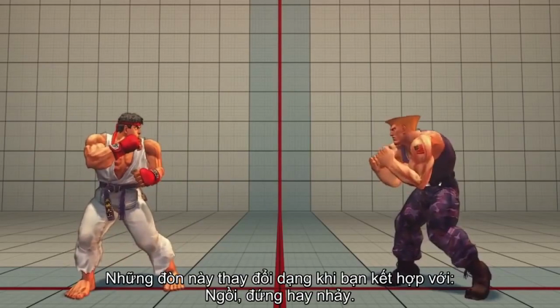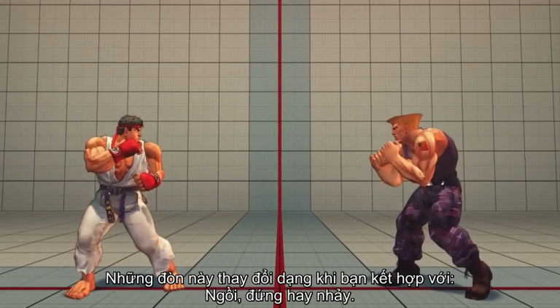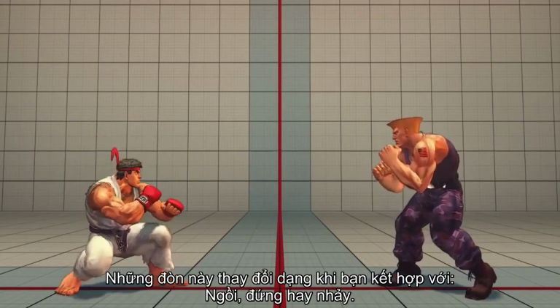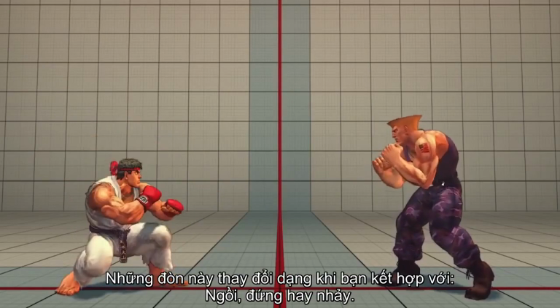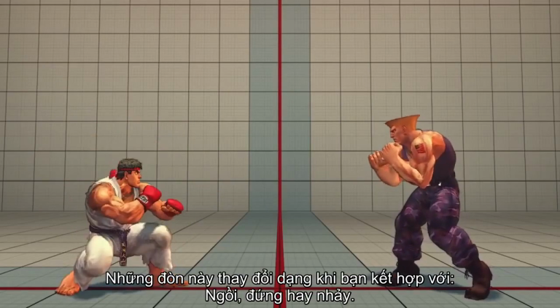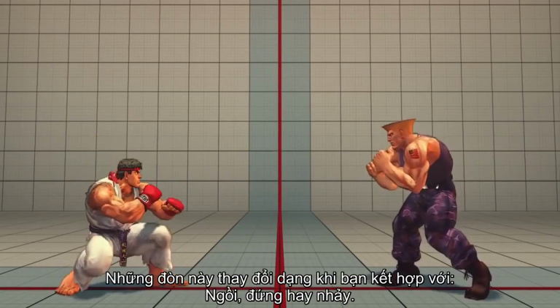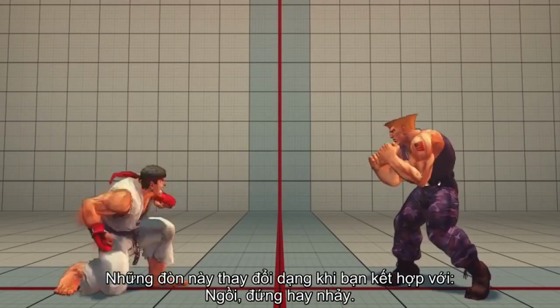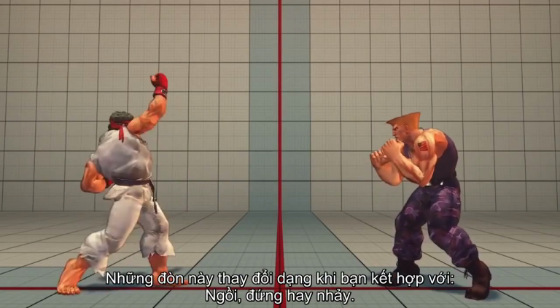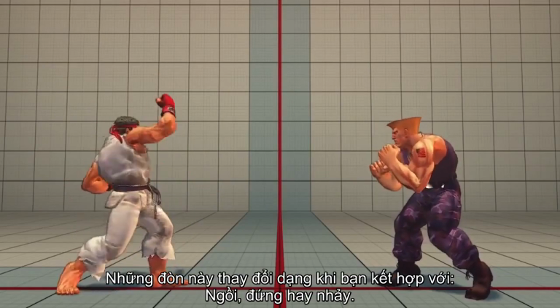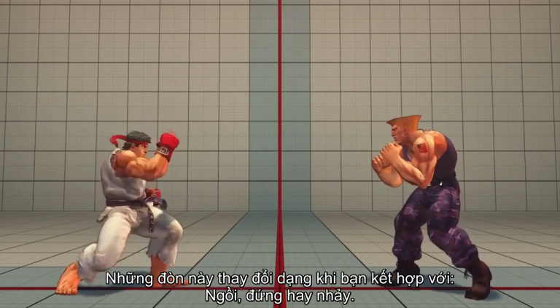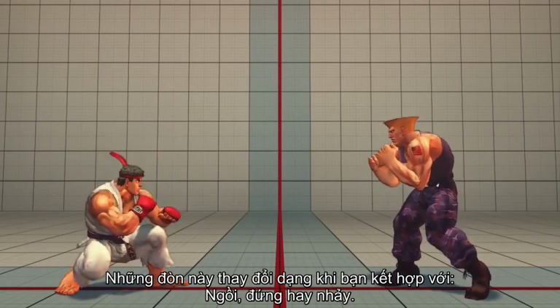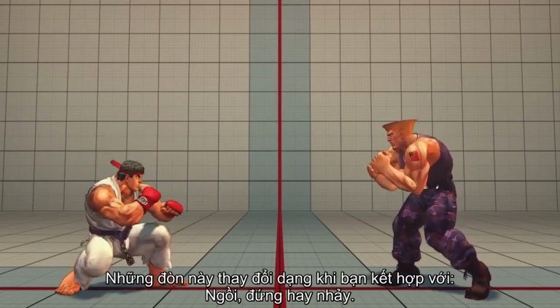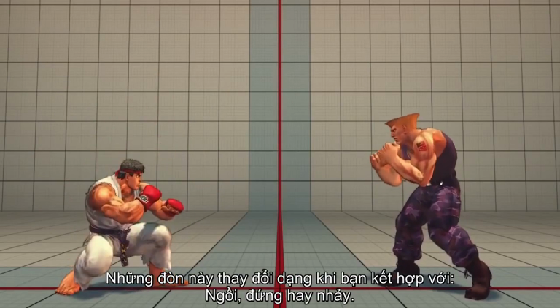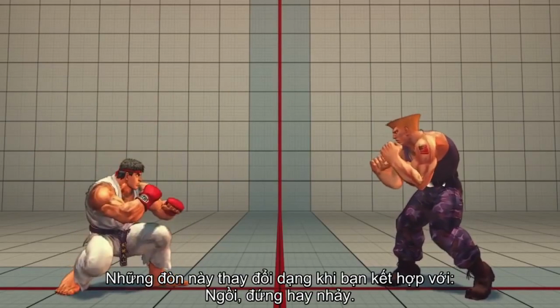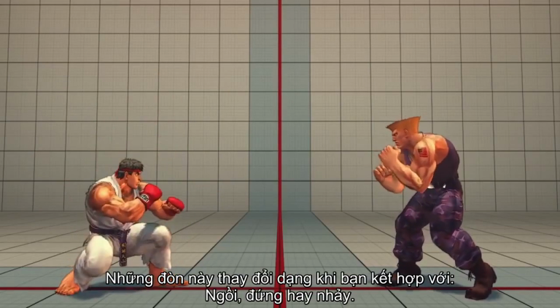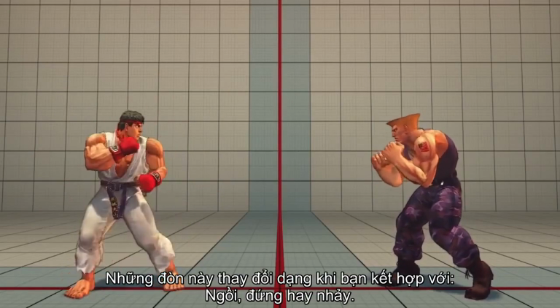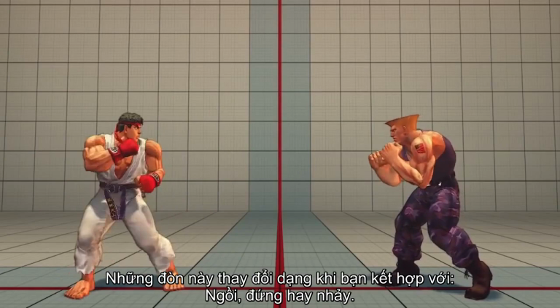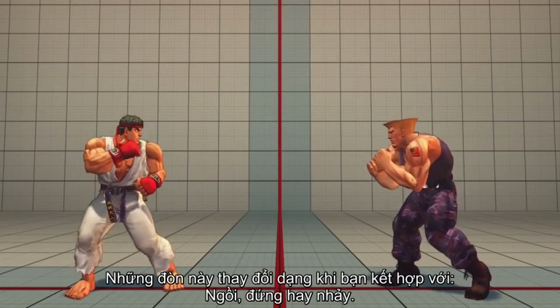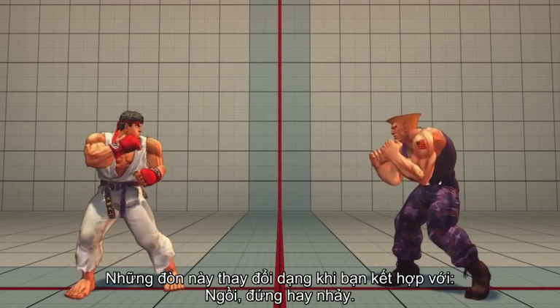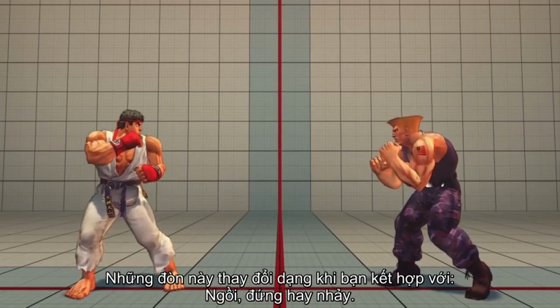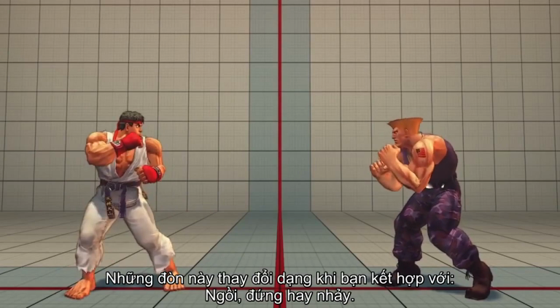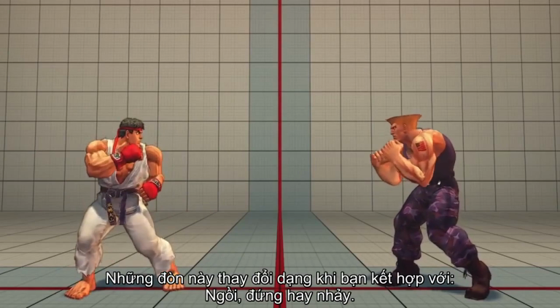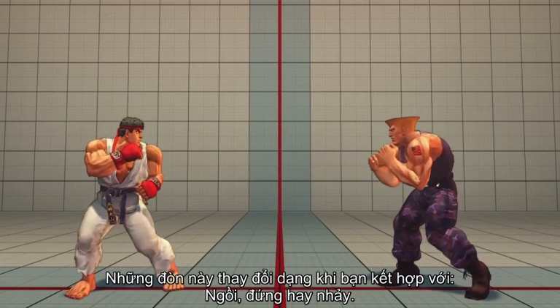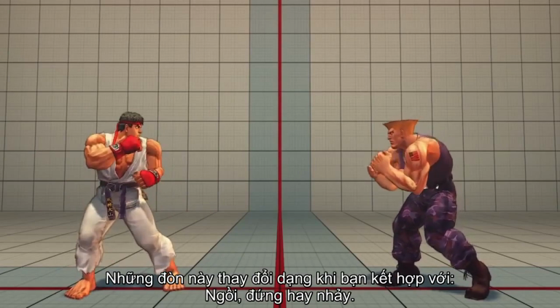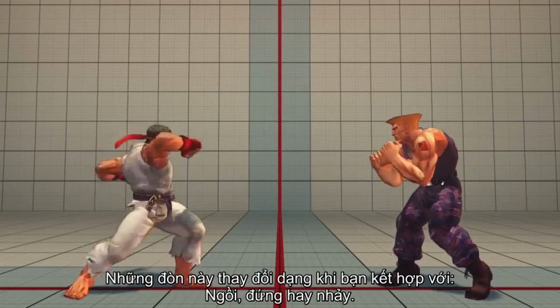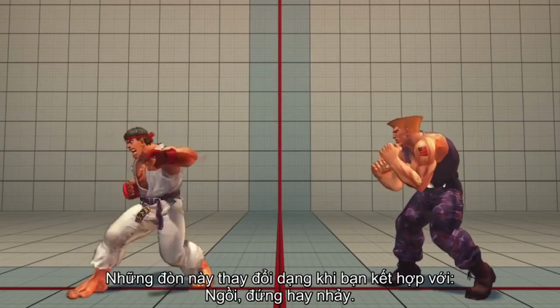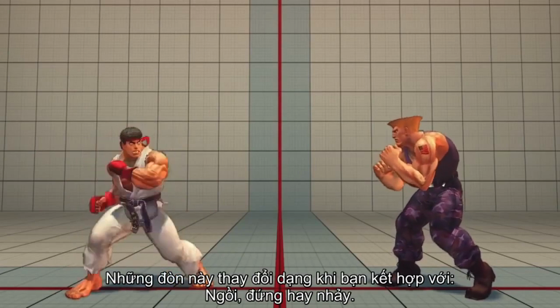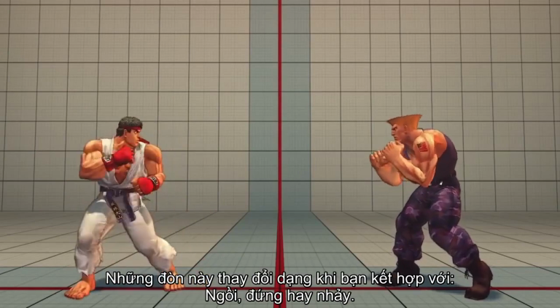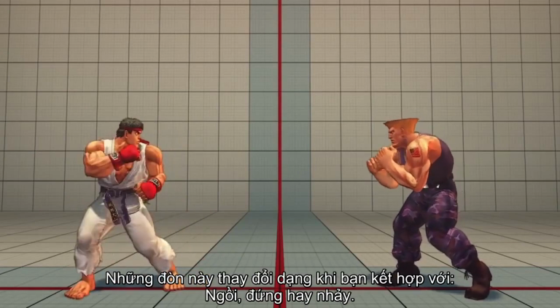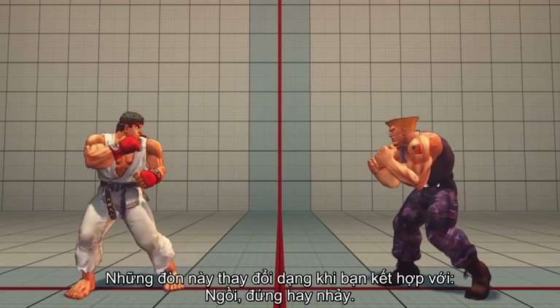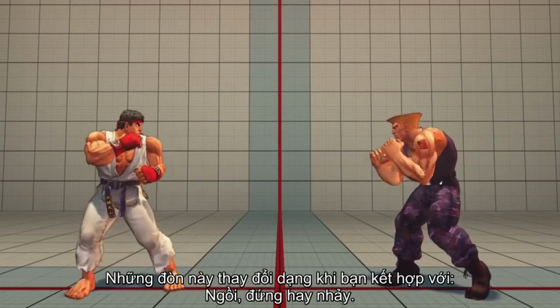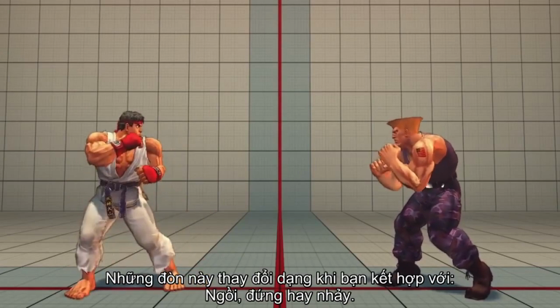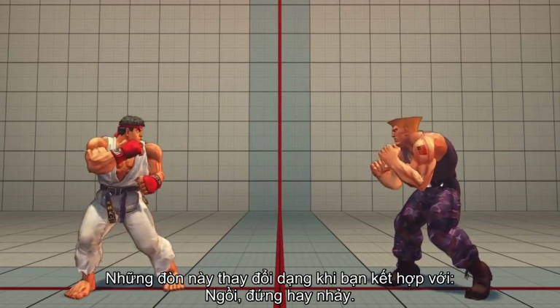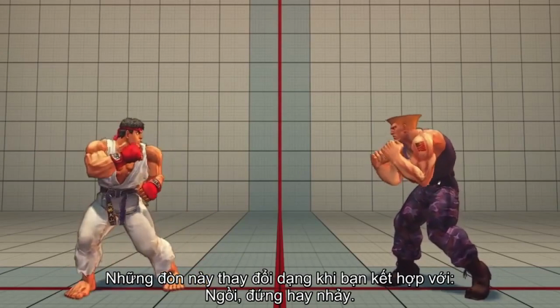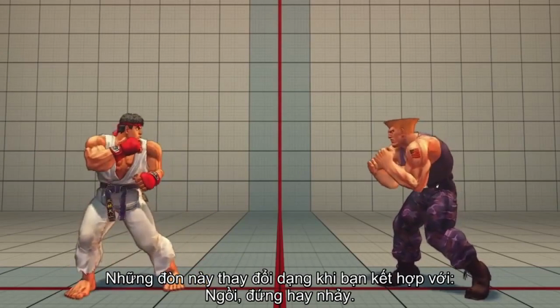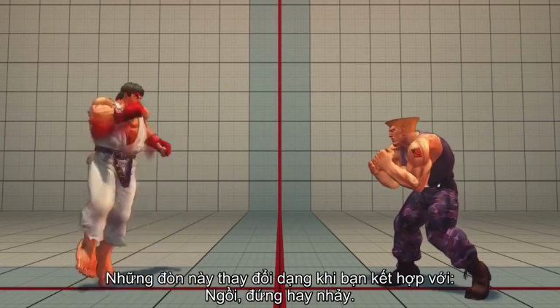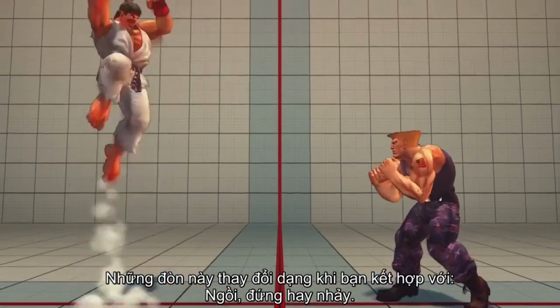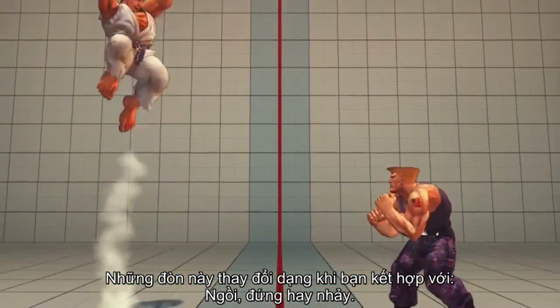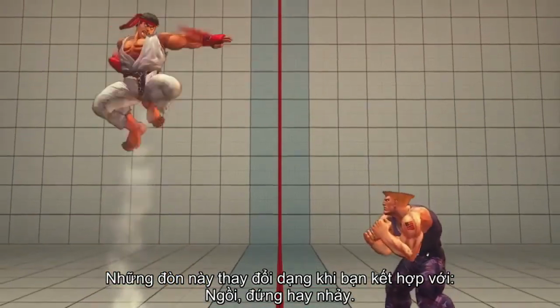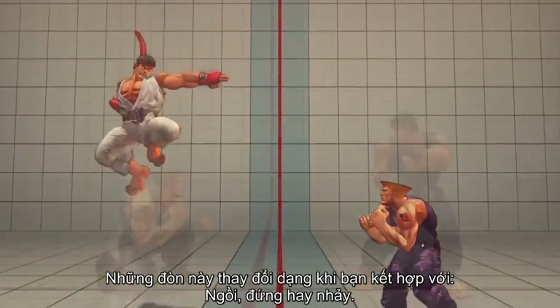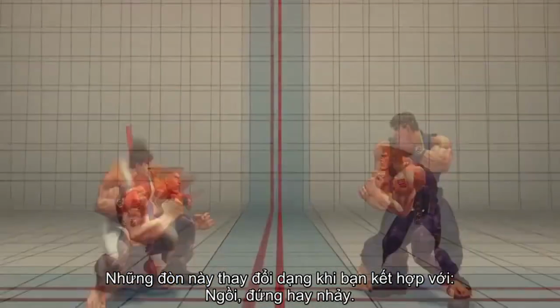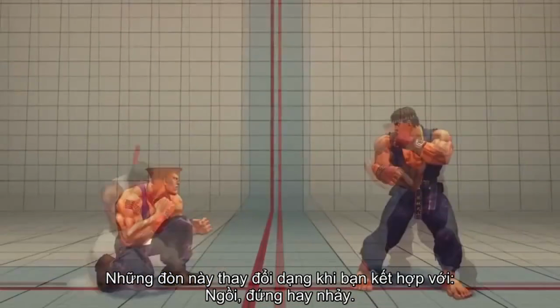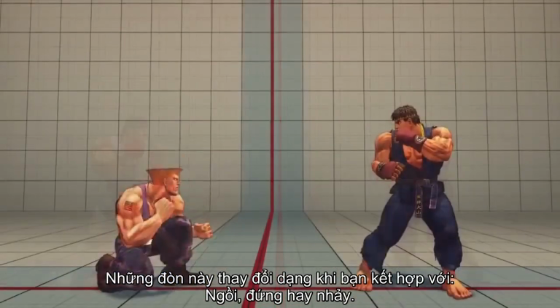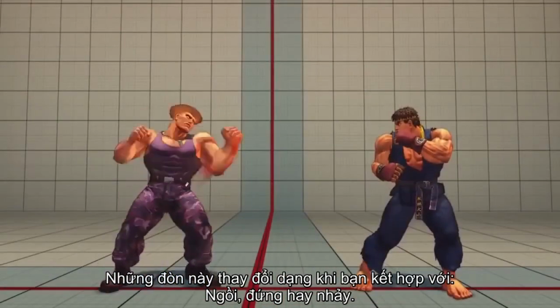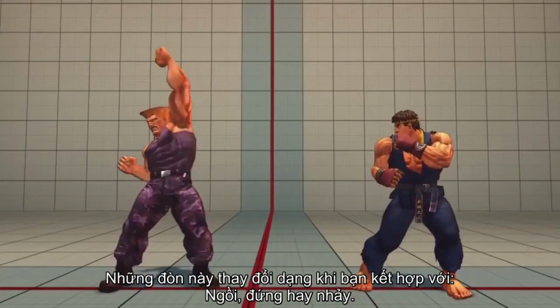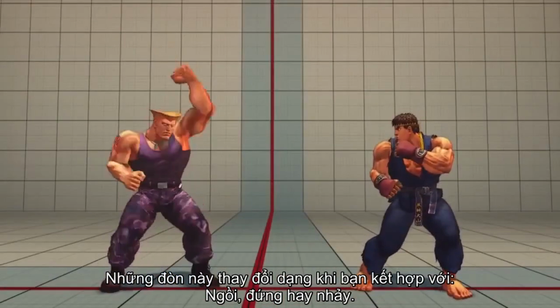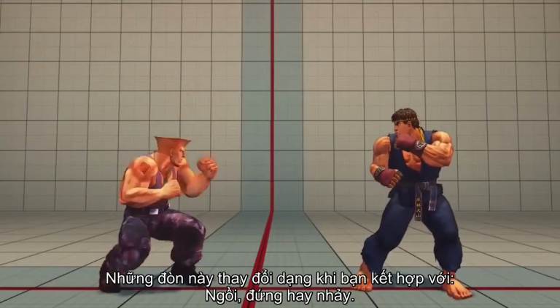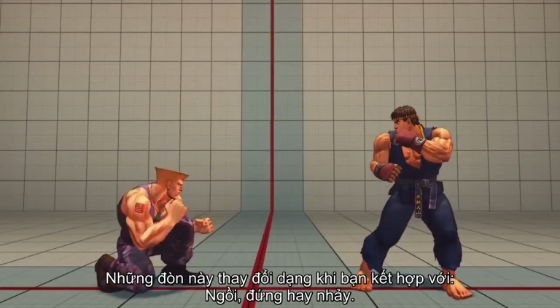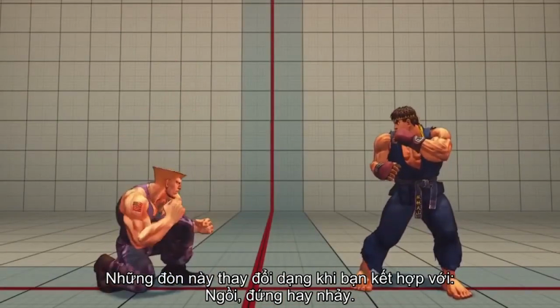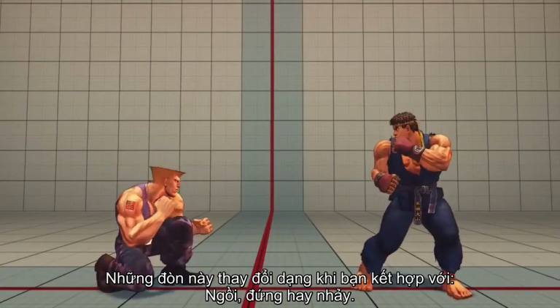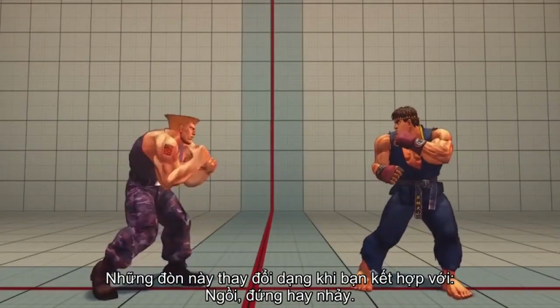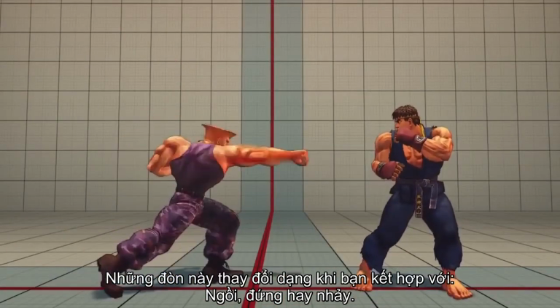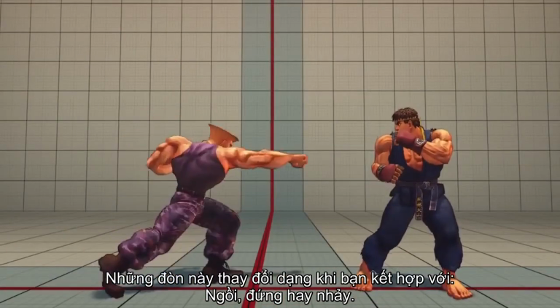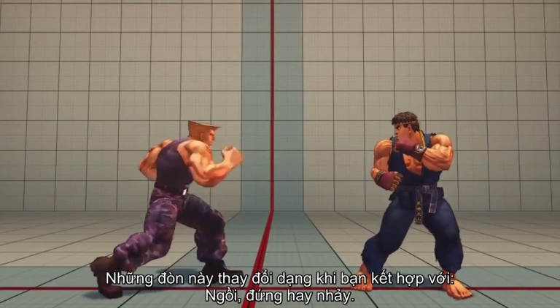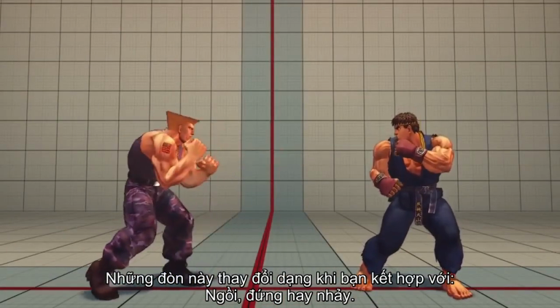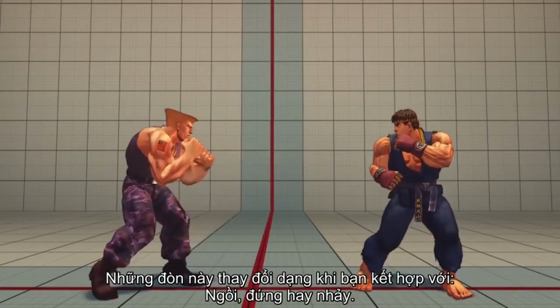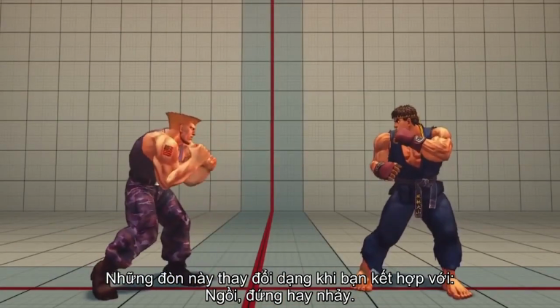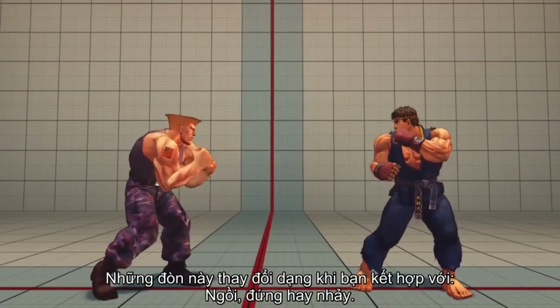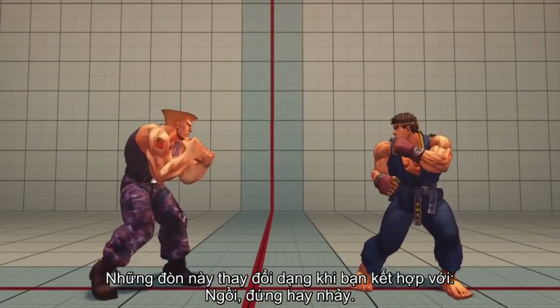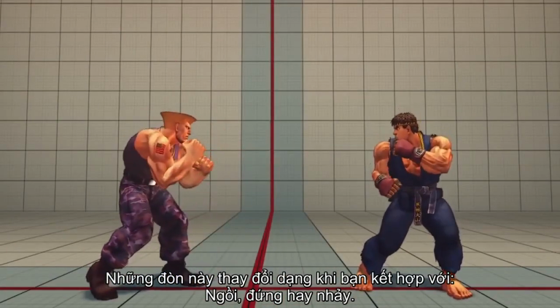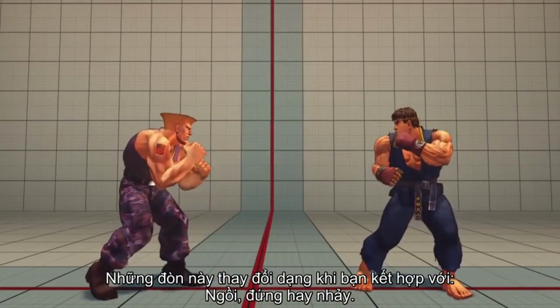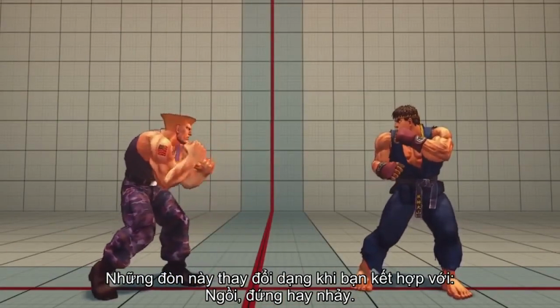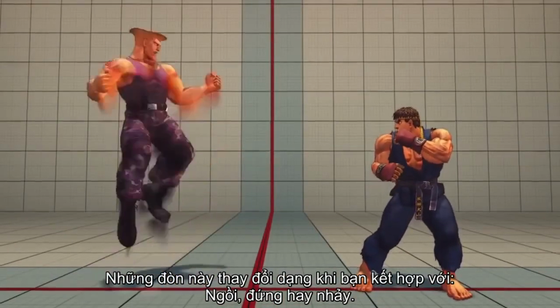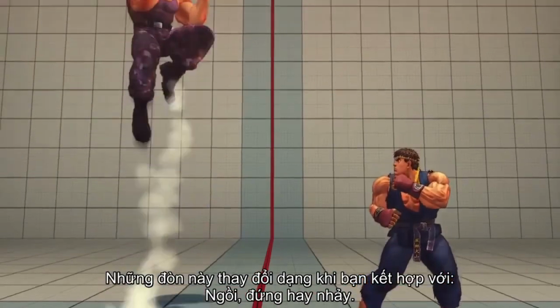The effect of pressing each of the six normal attack buttons changes depending on whether you are crouching, standing, or jumping.